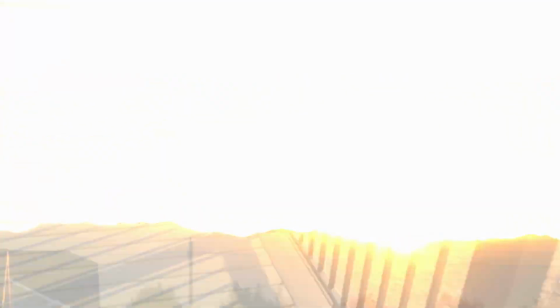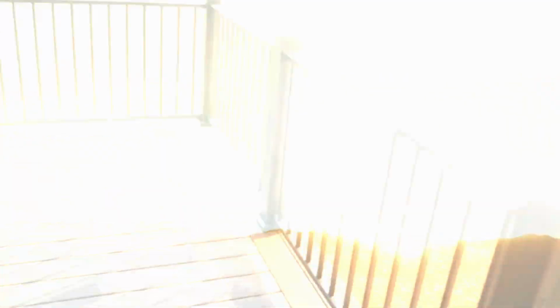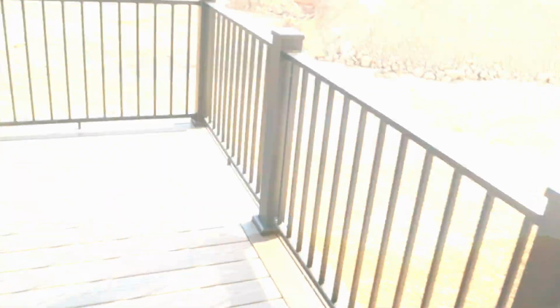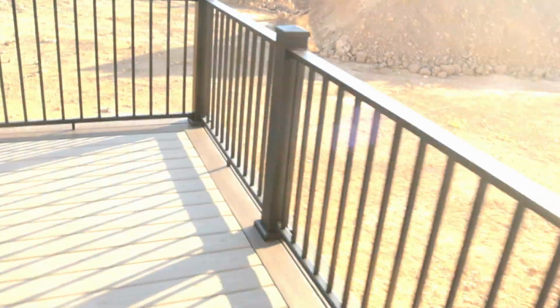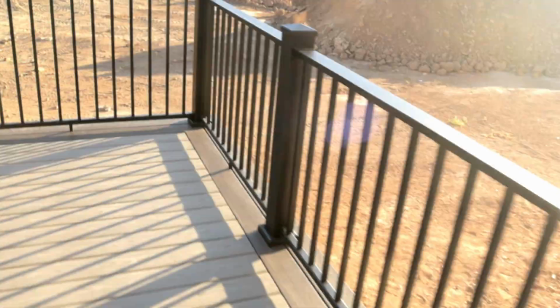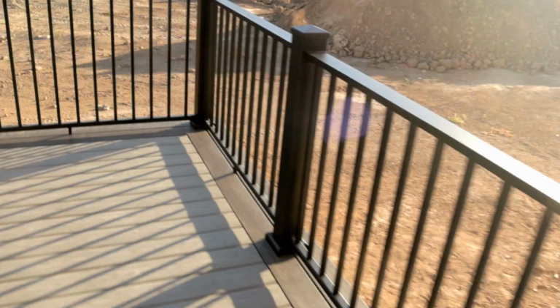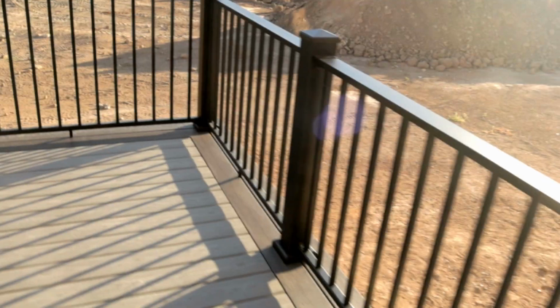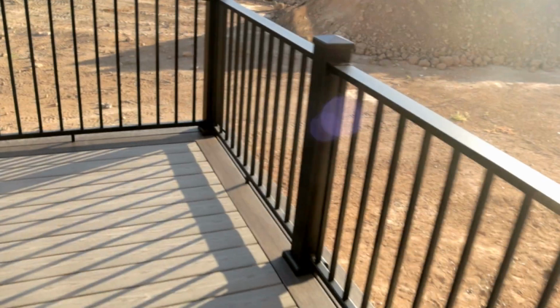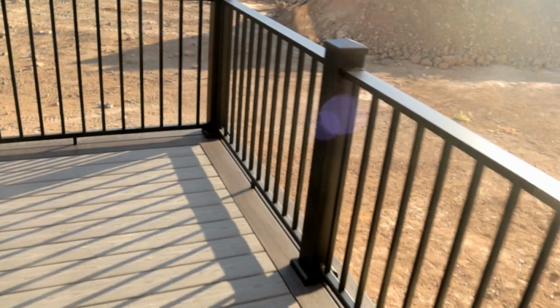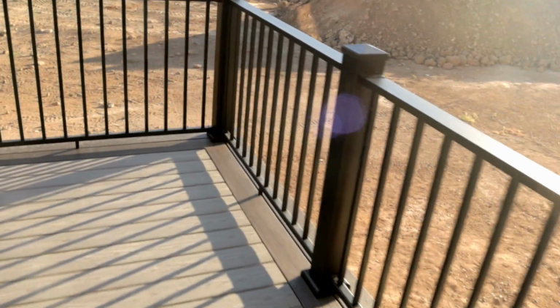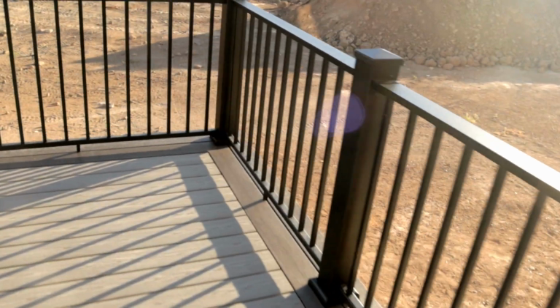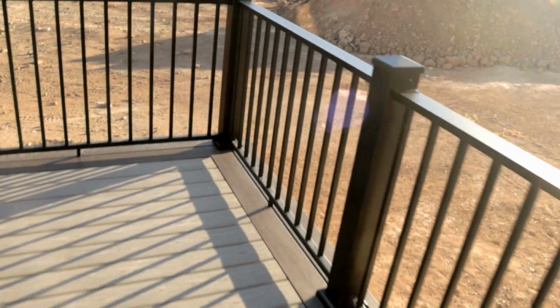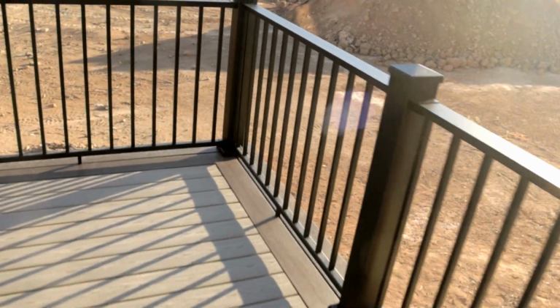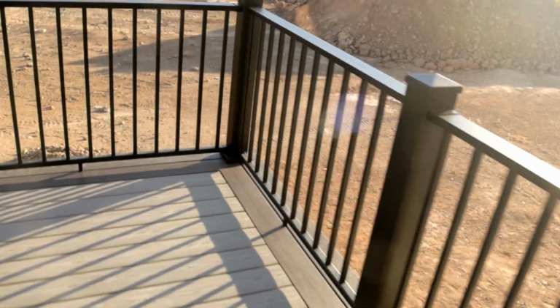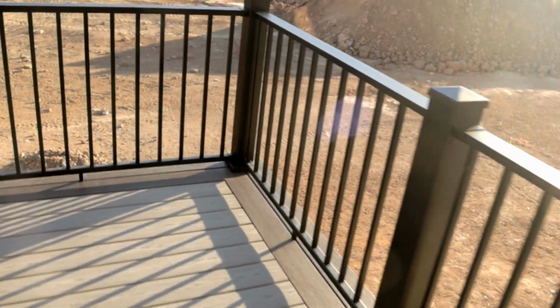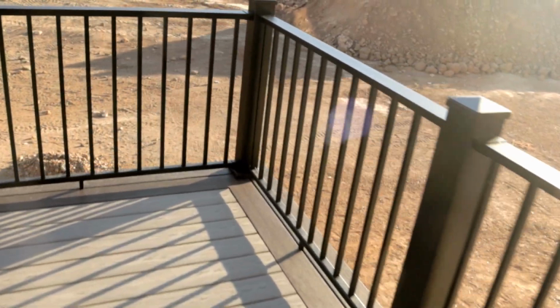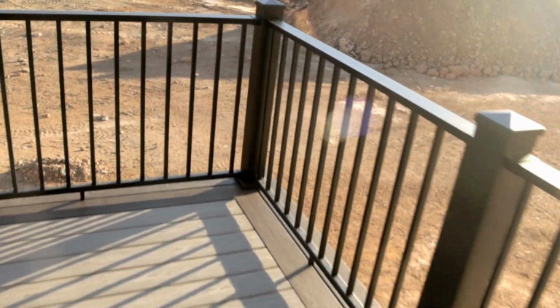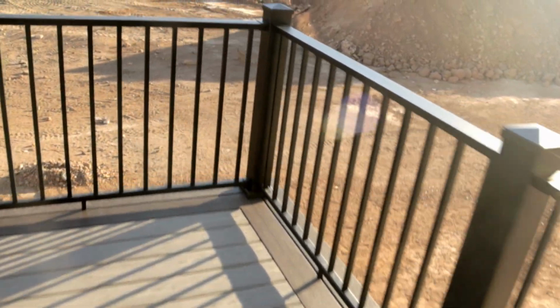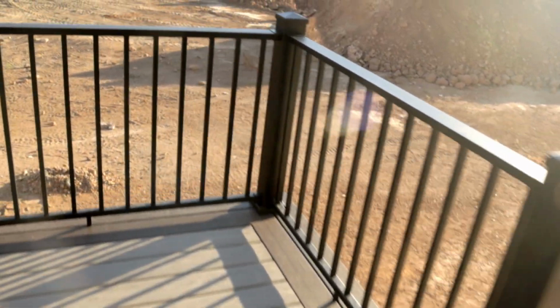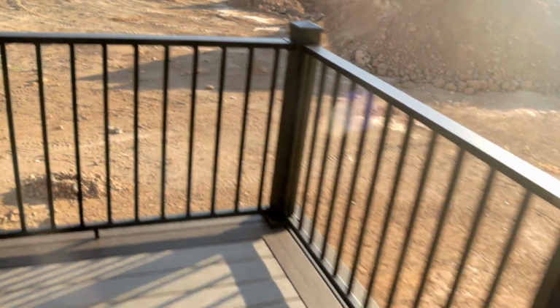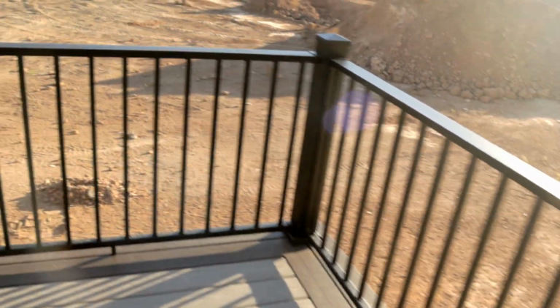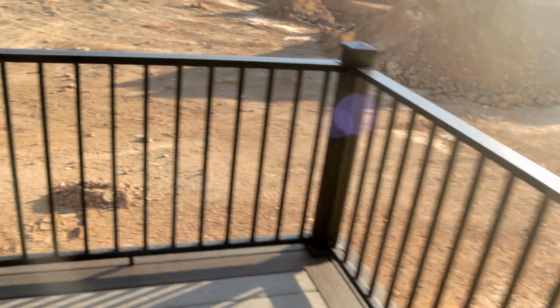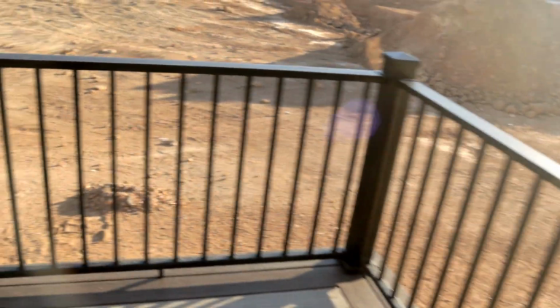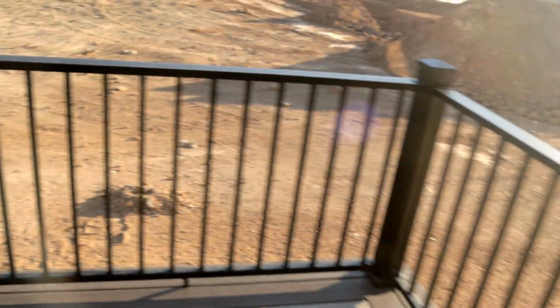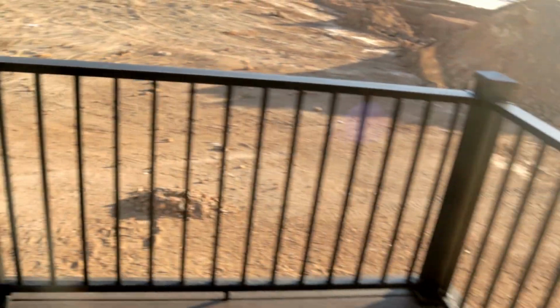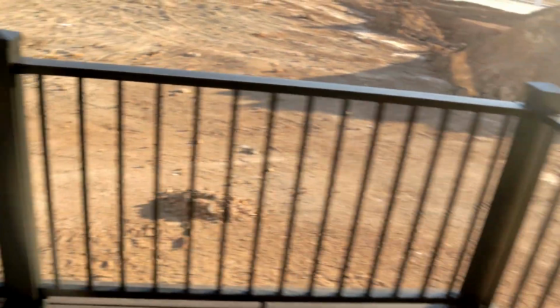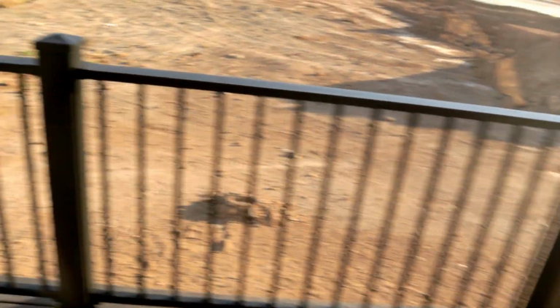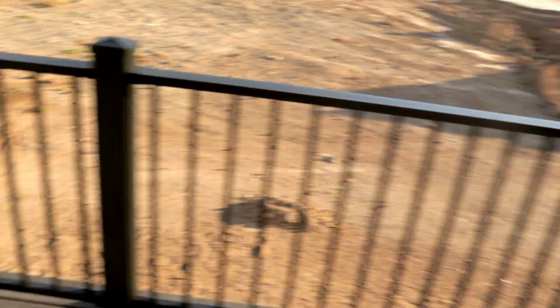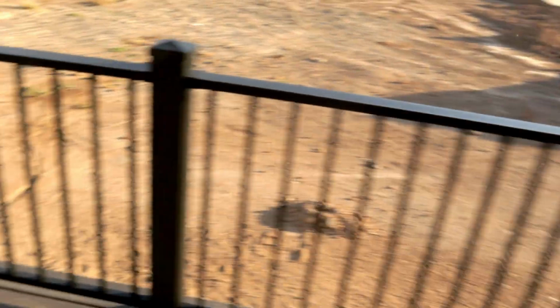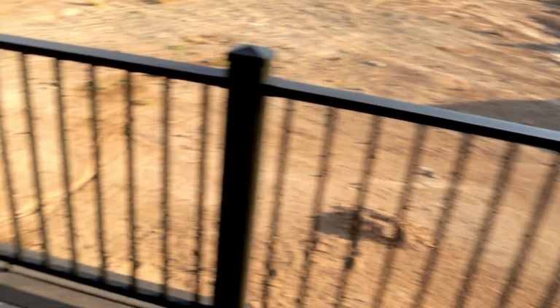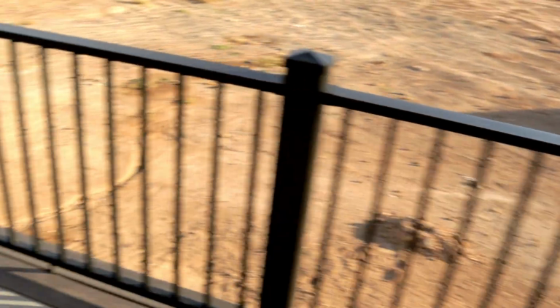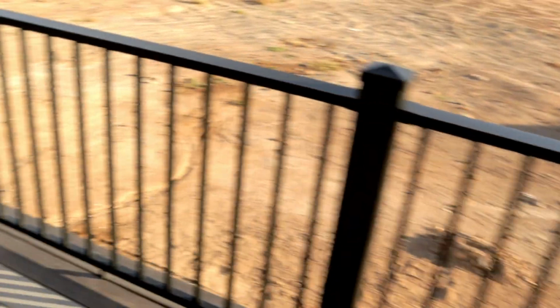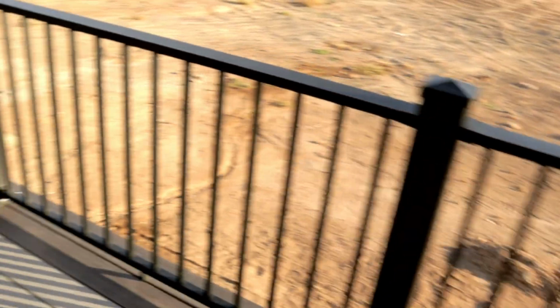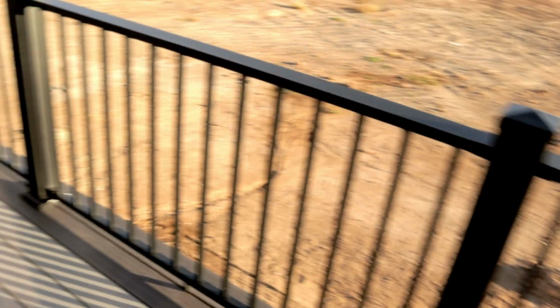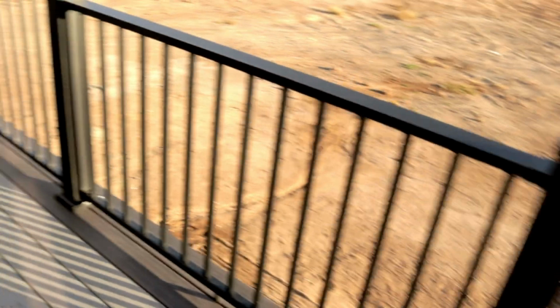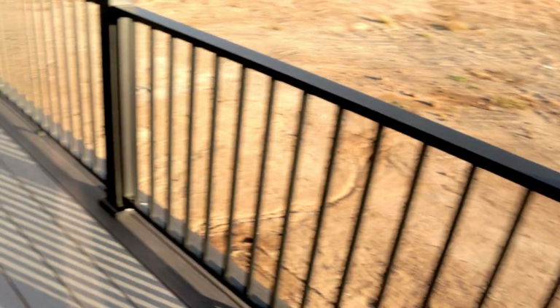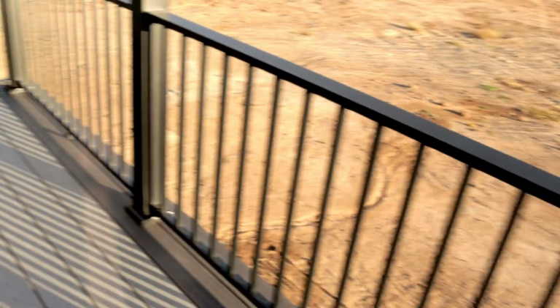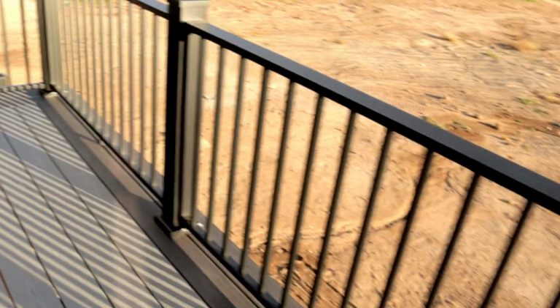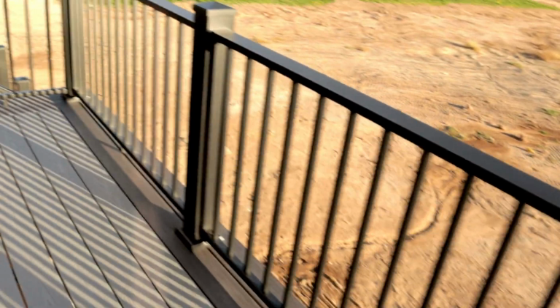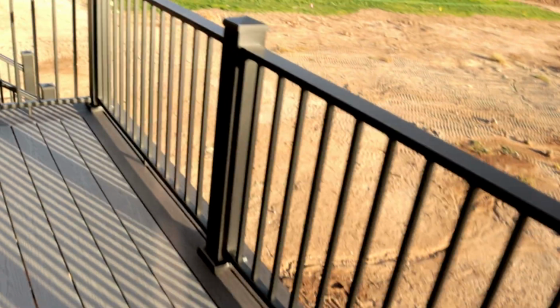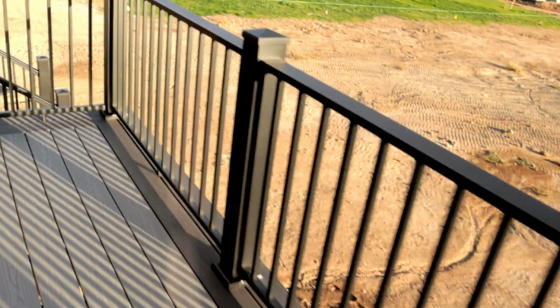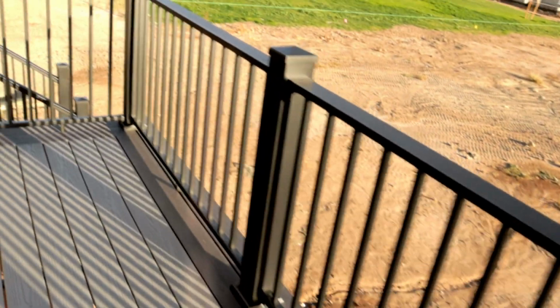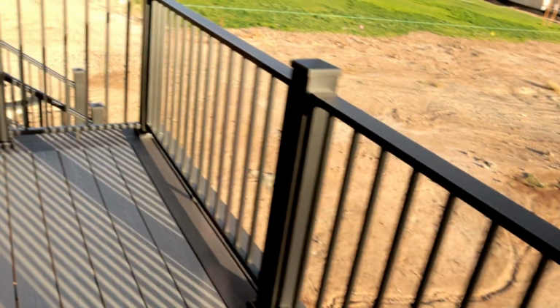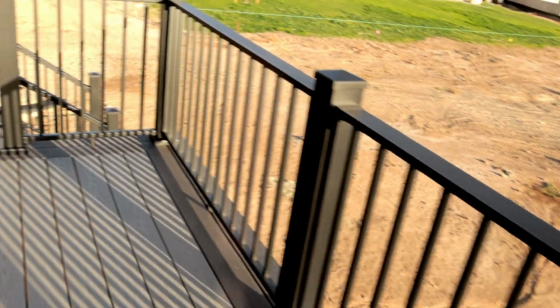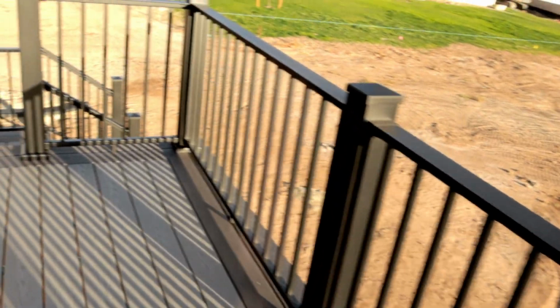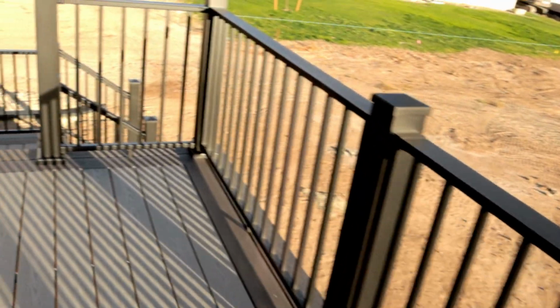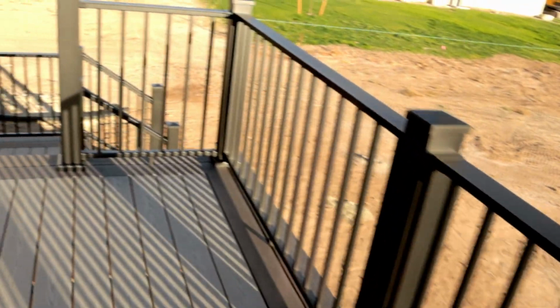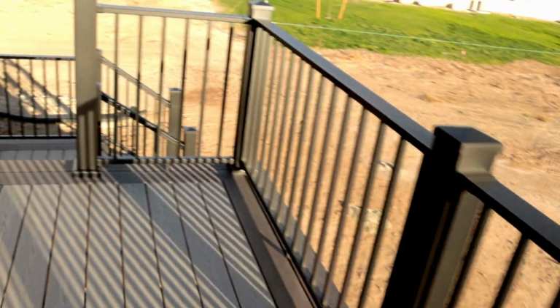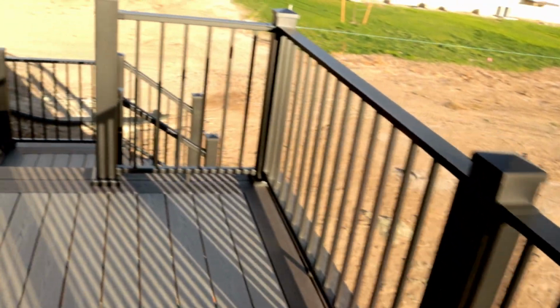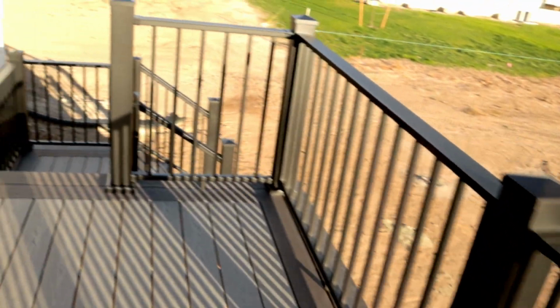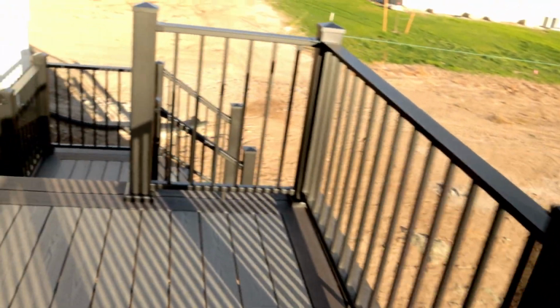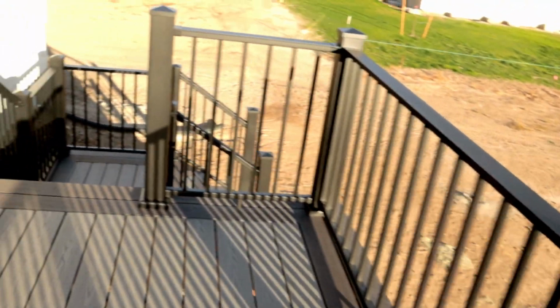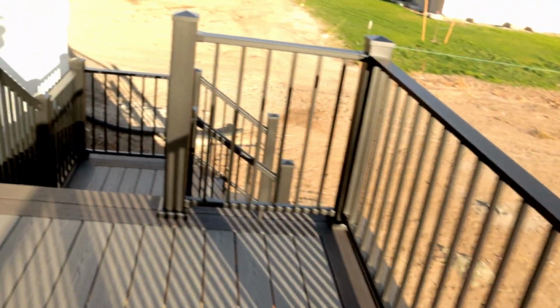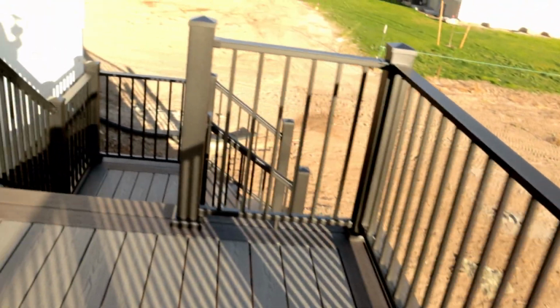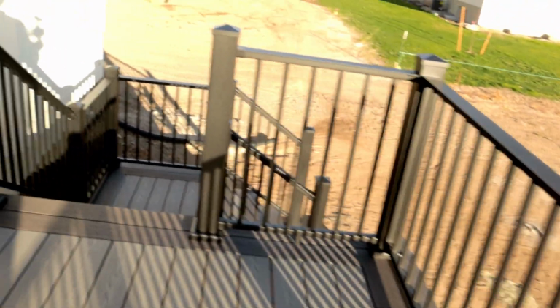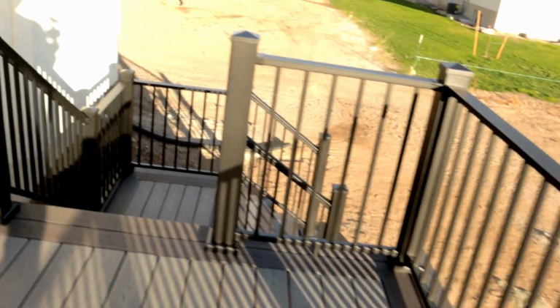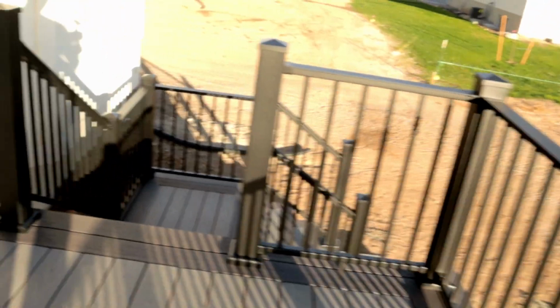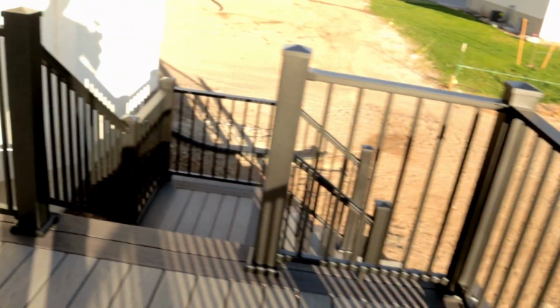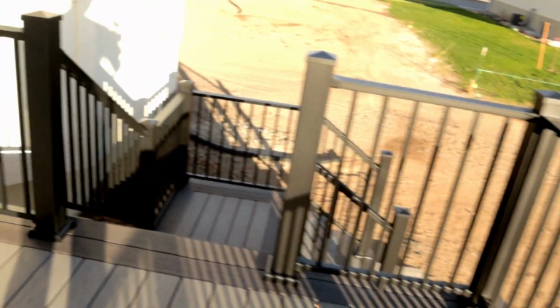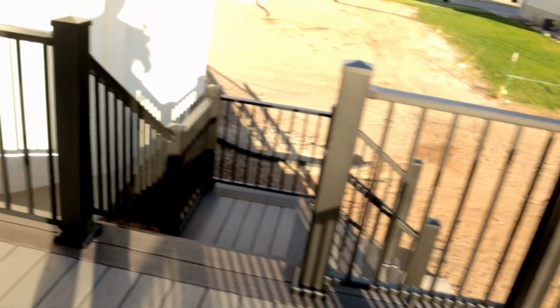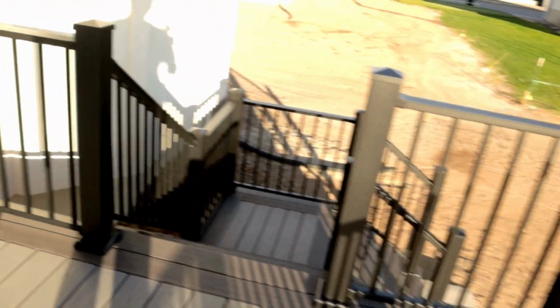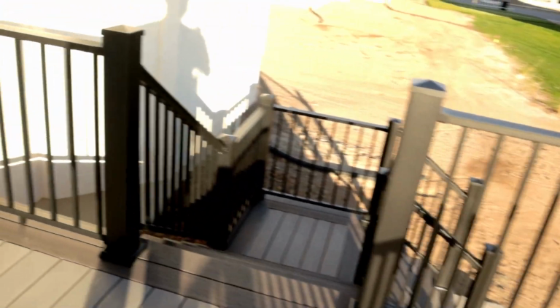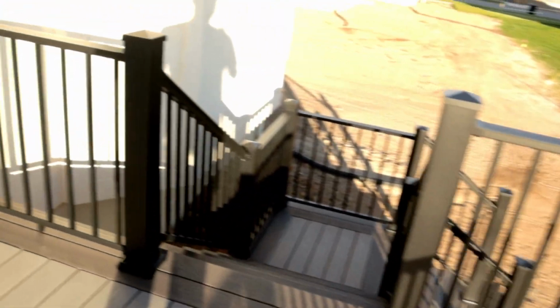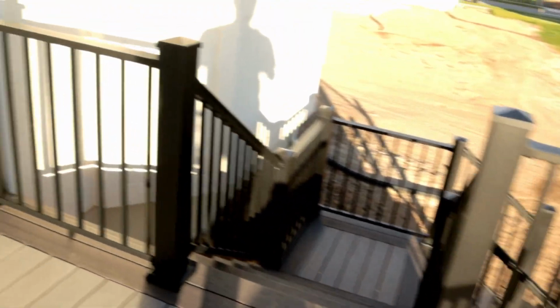After many weekends, countless hours in the sun, and thousands of dollars in supplies, I have finally completed this project.